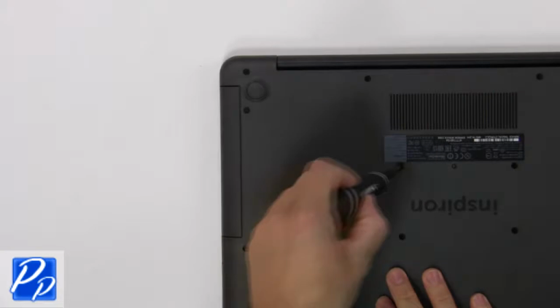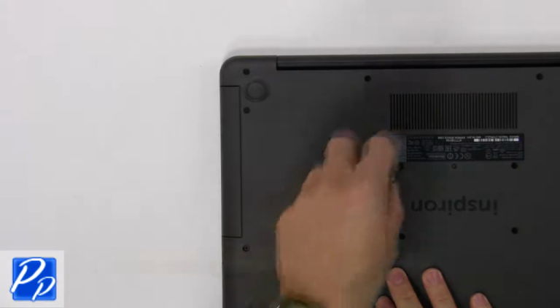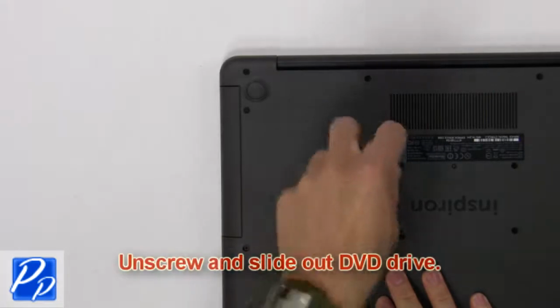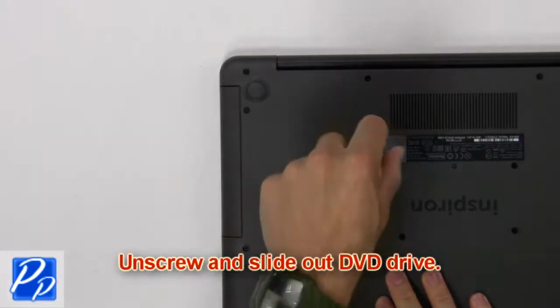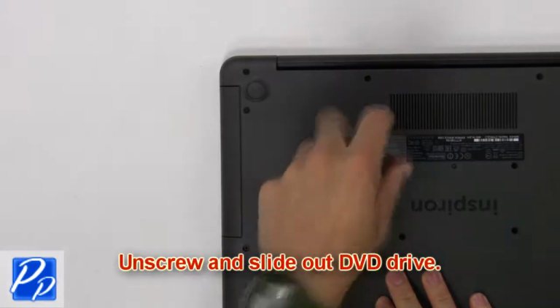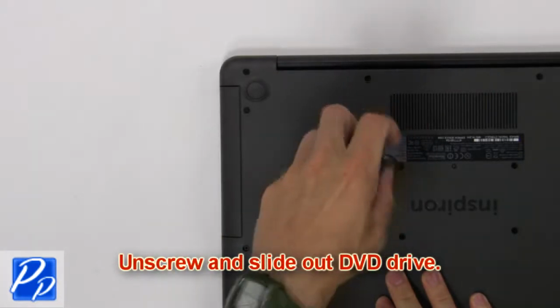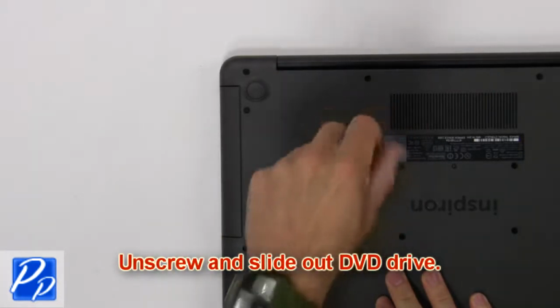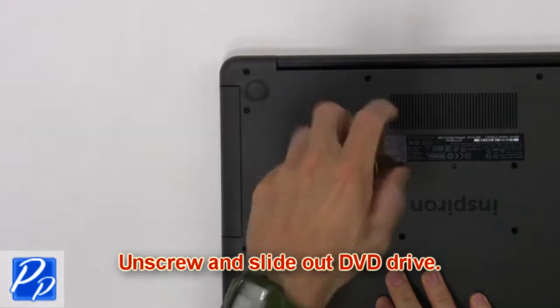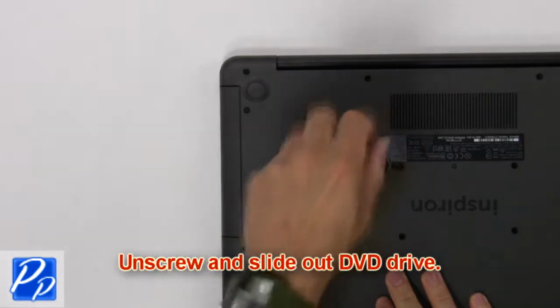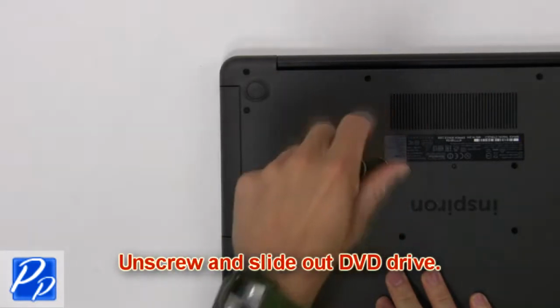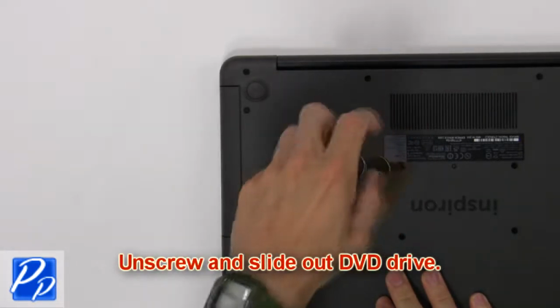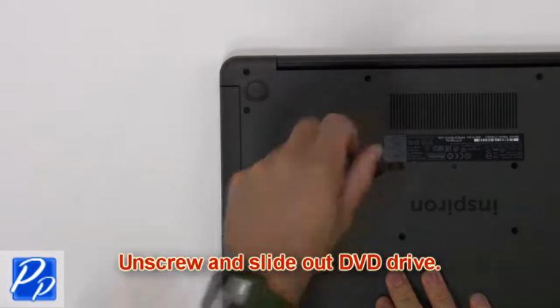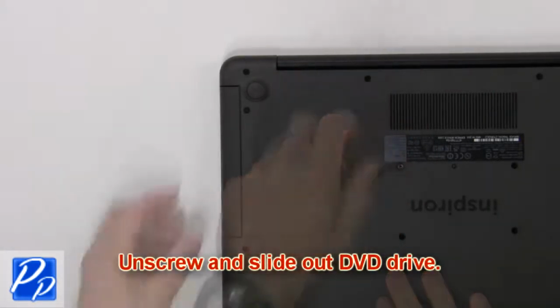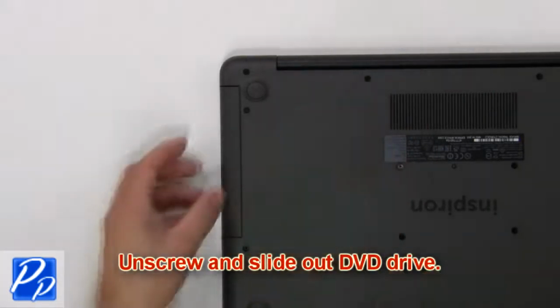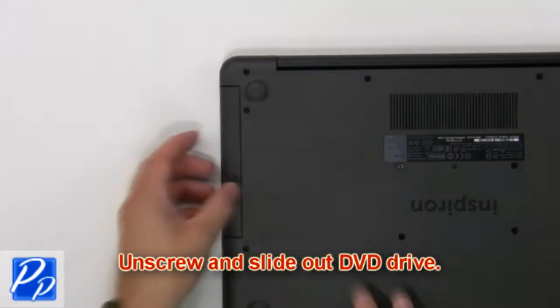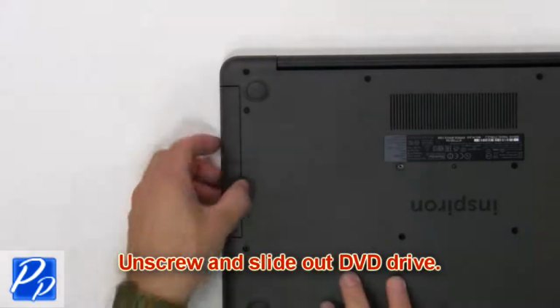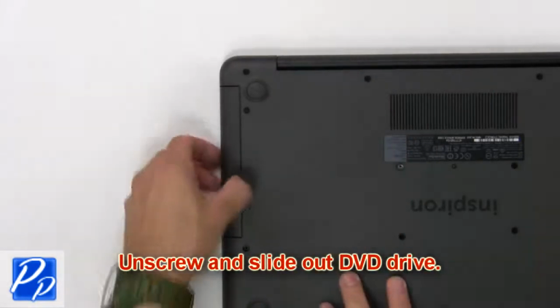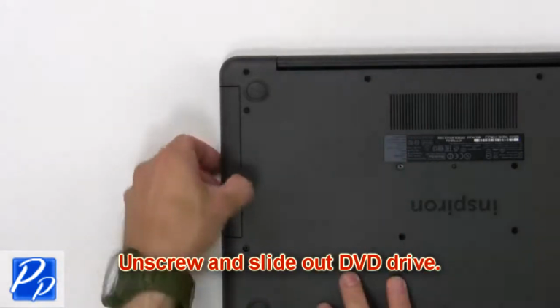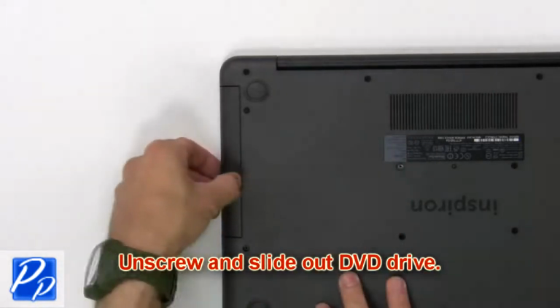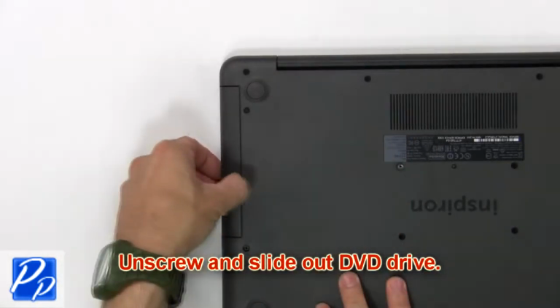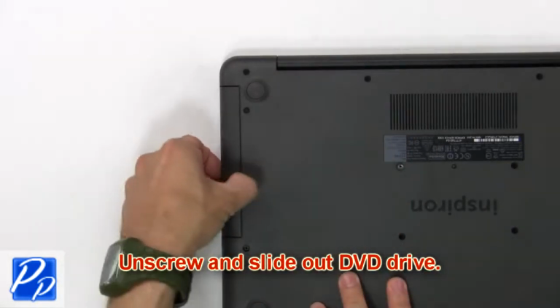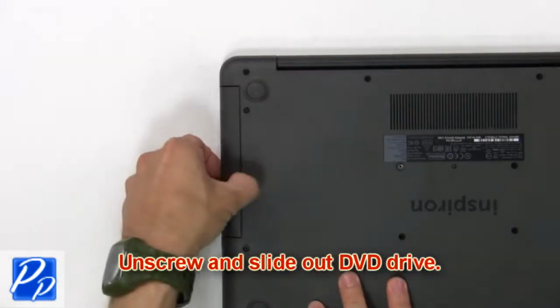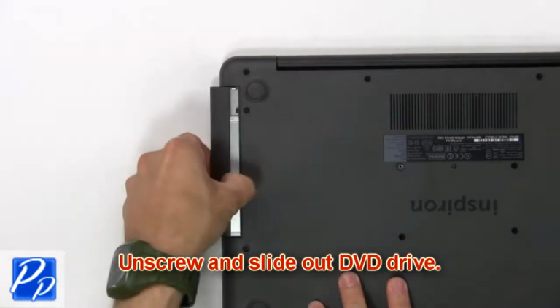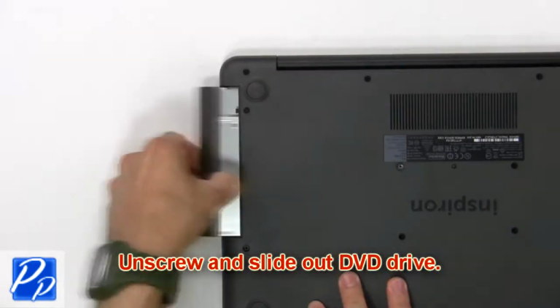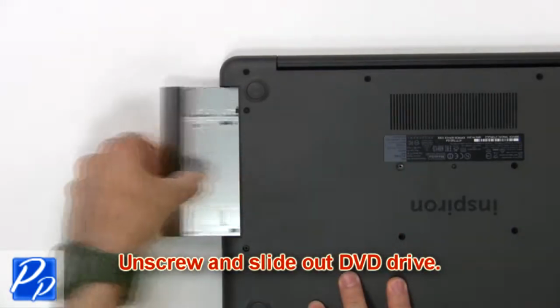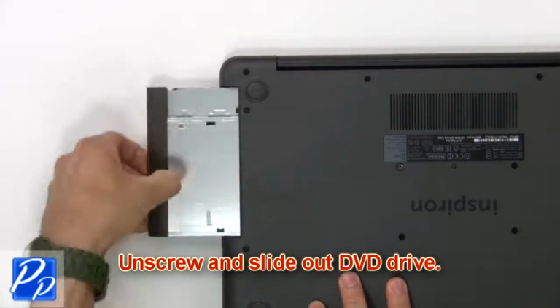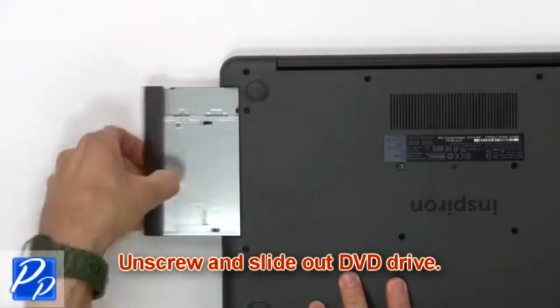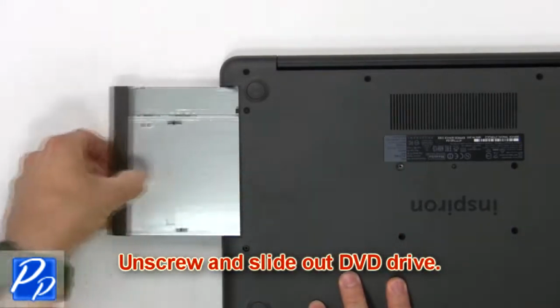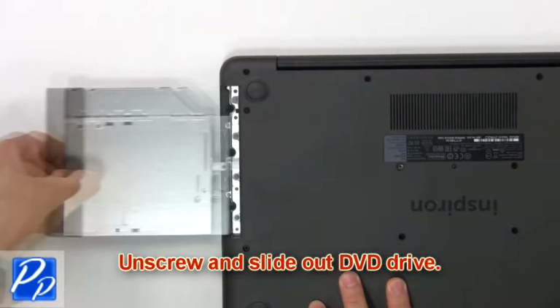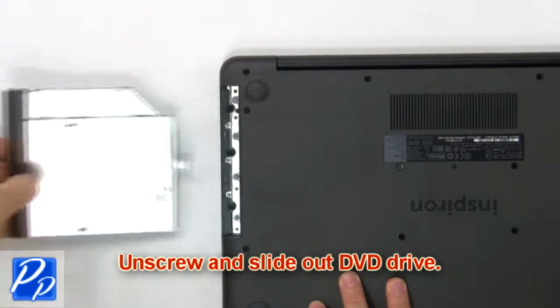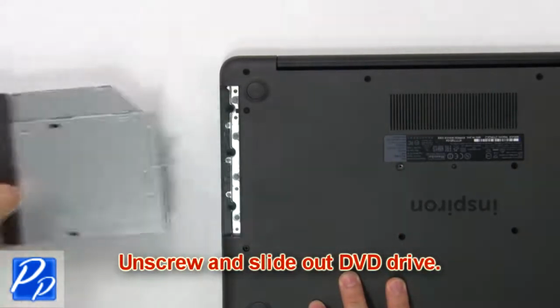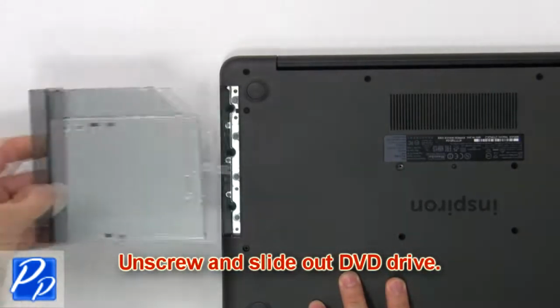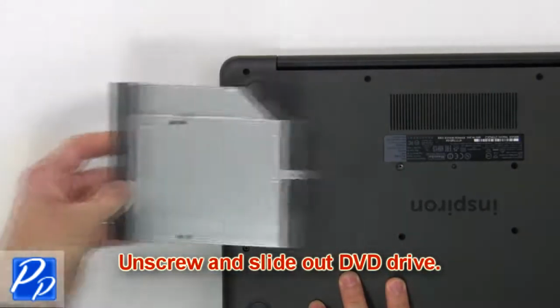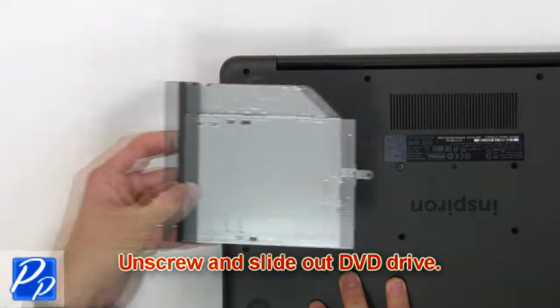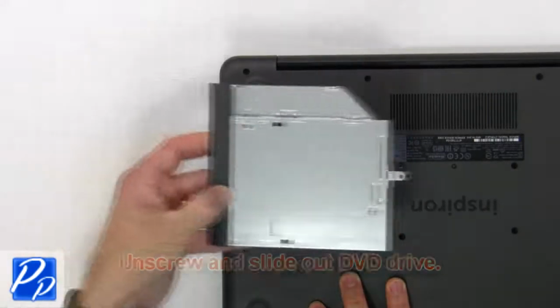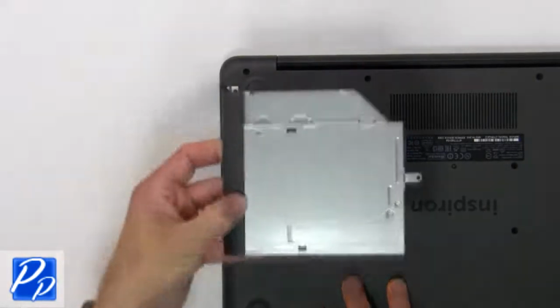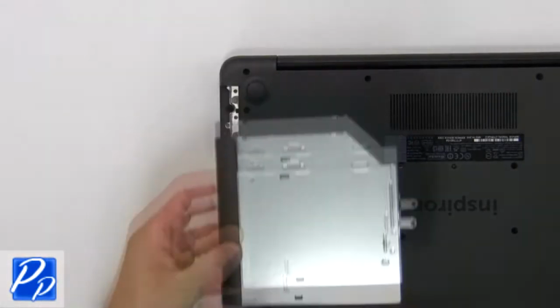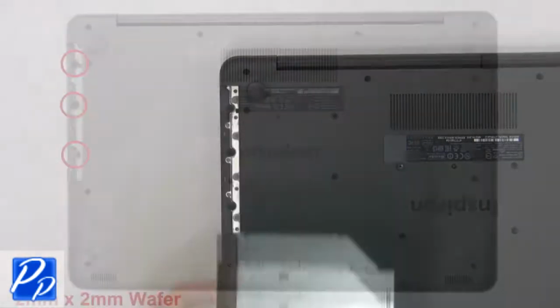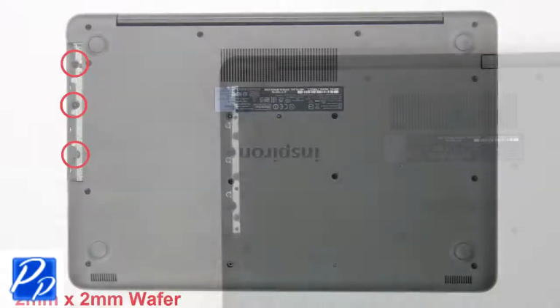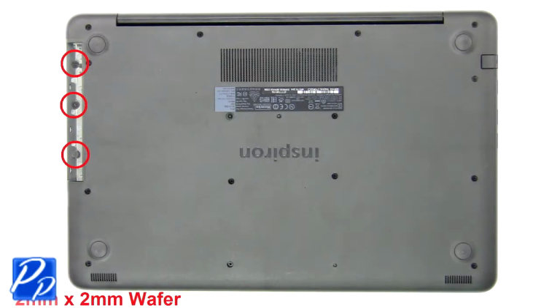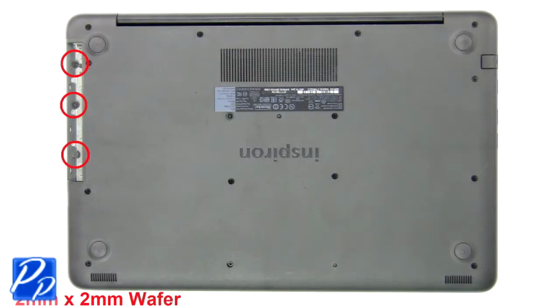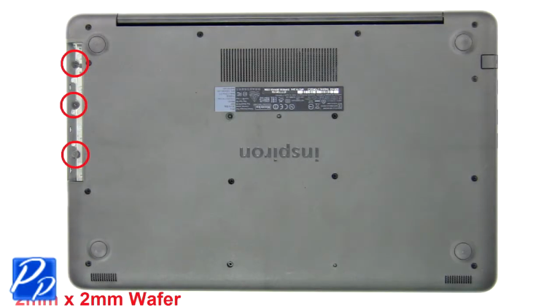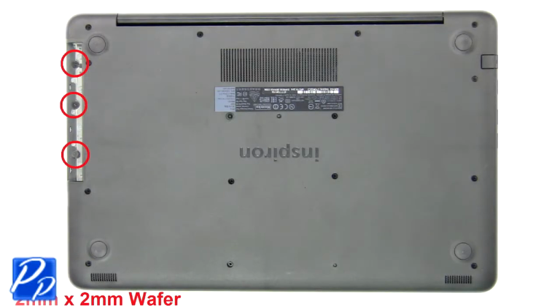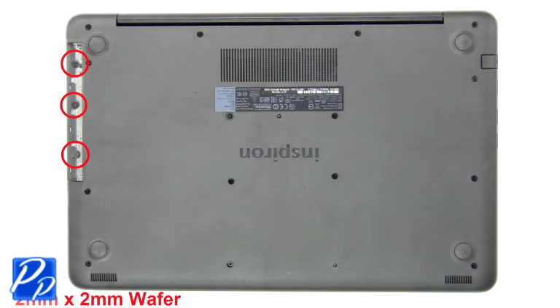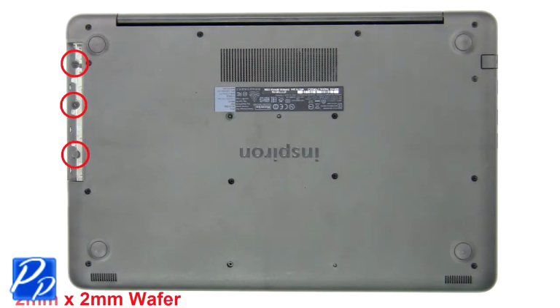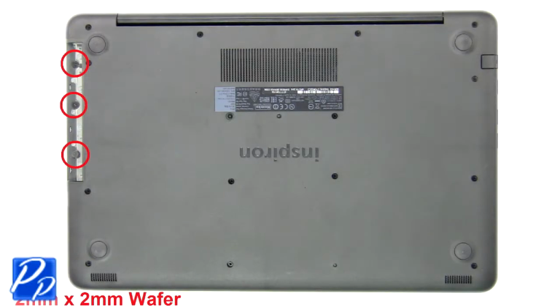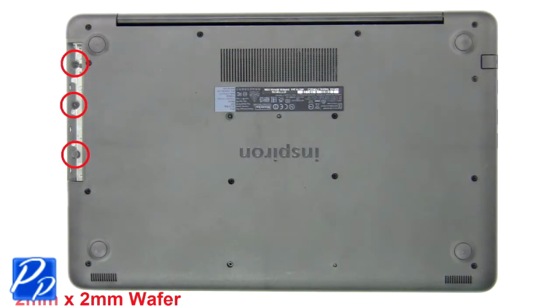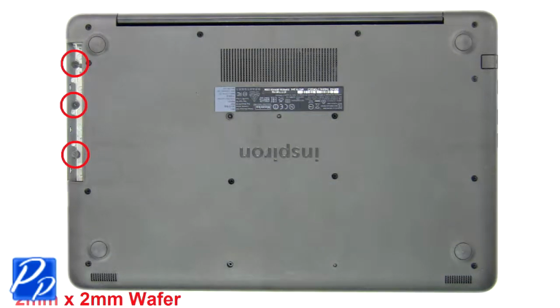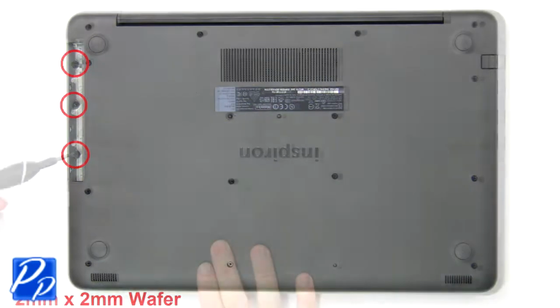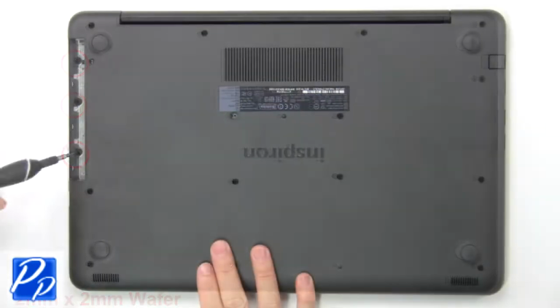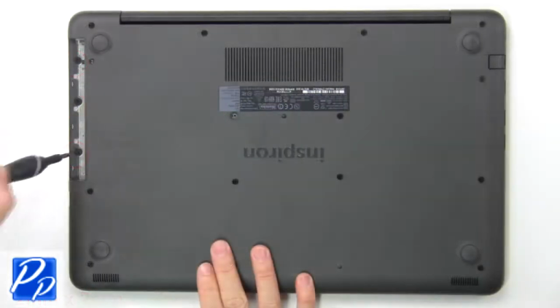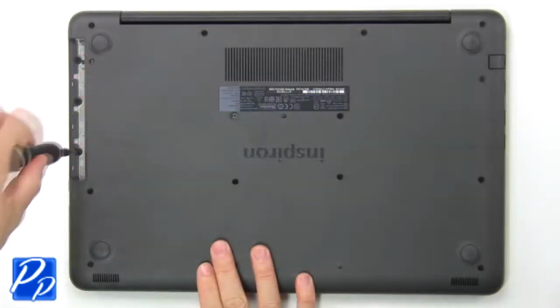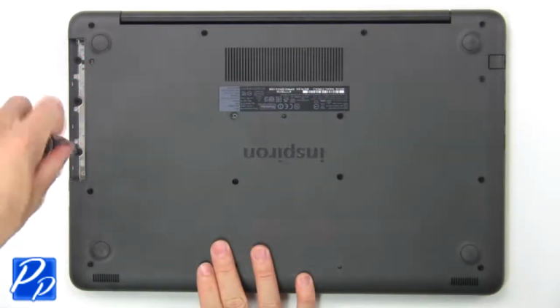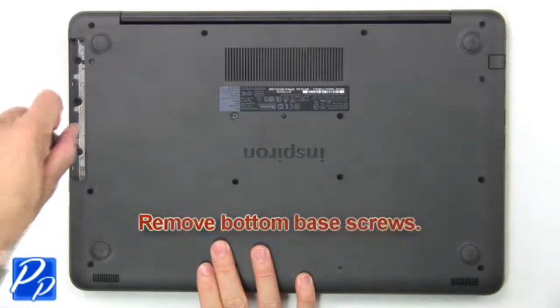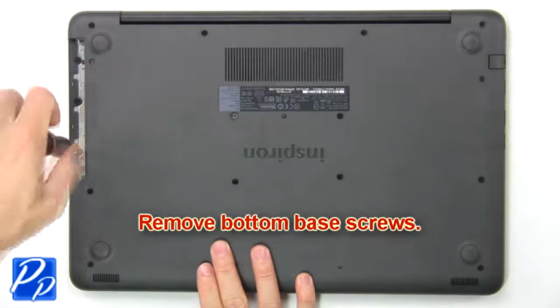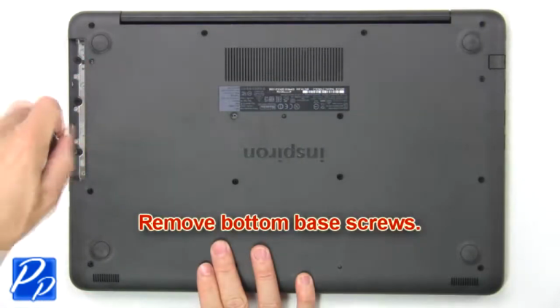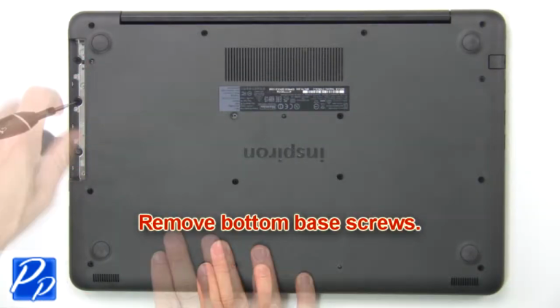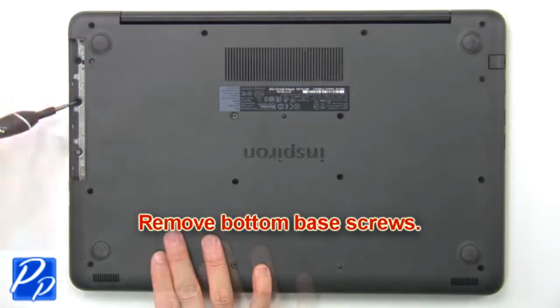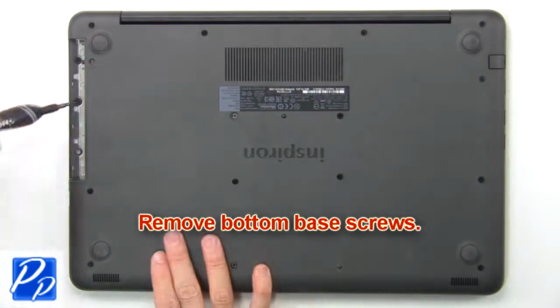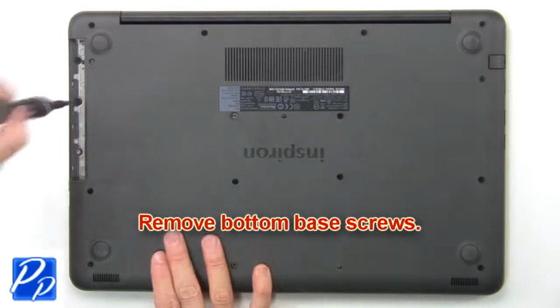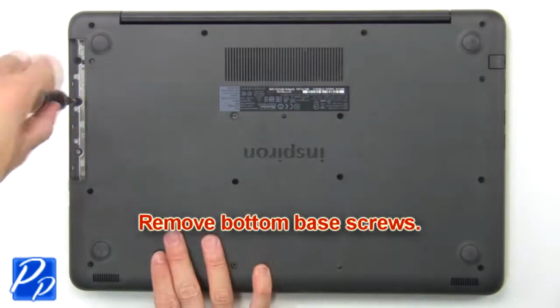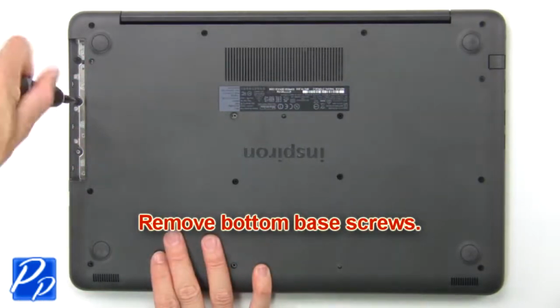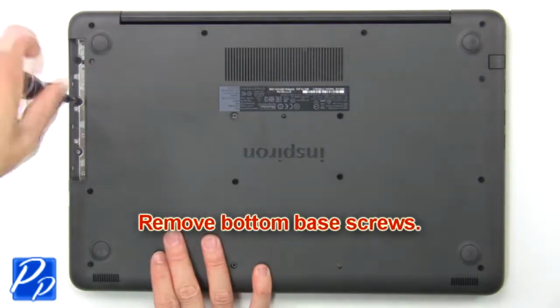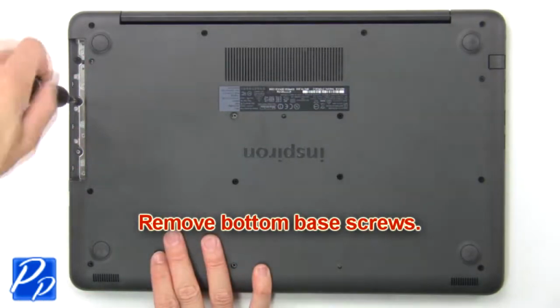Remove the screw to slide out the DVD drive. Then unscrew the bottom base.